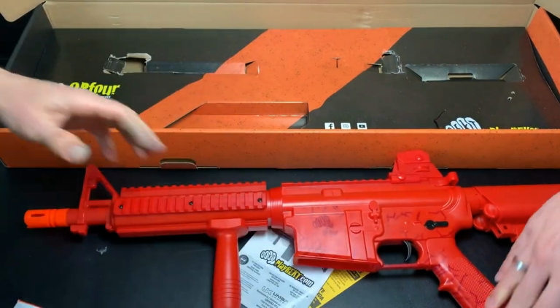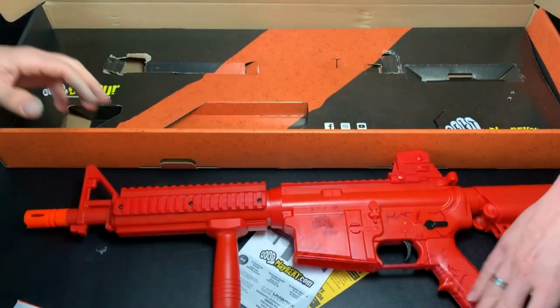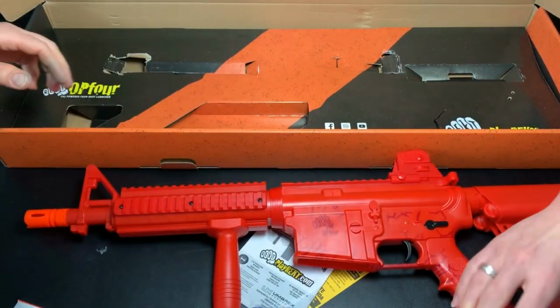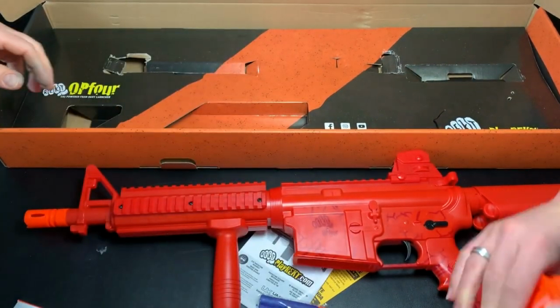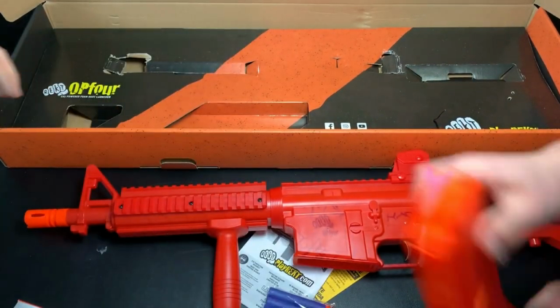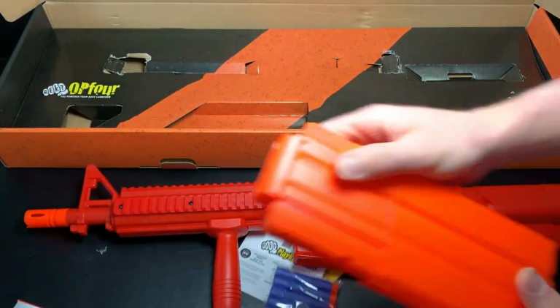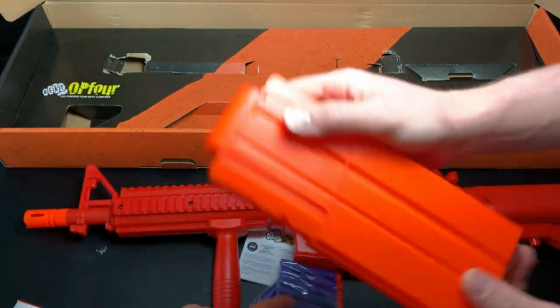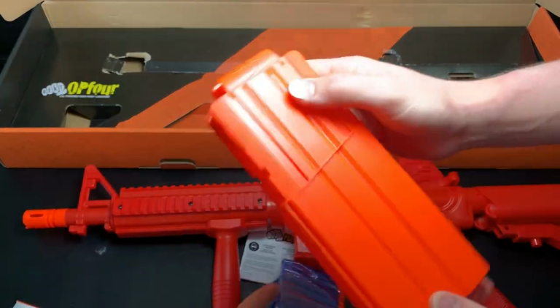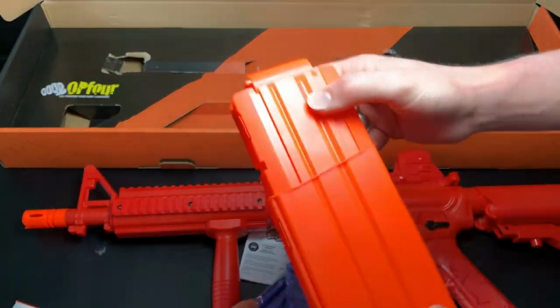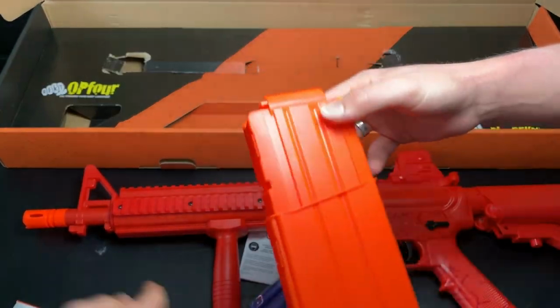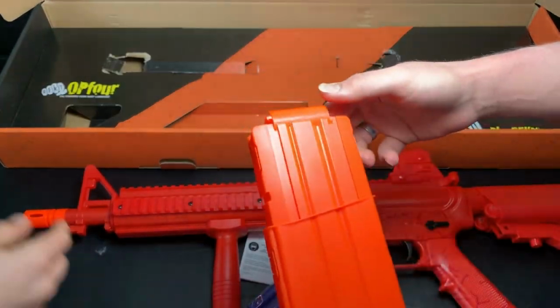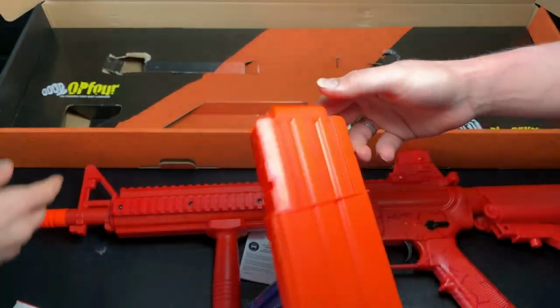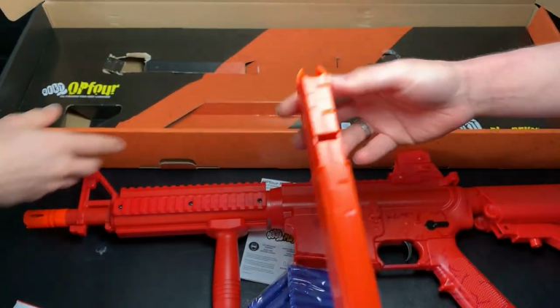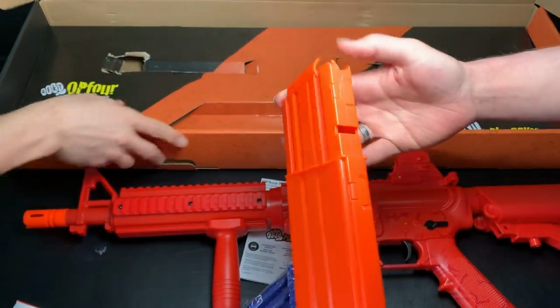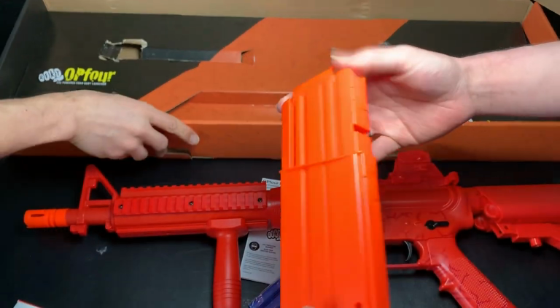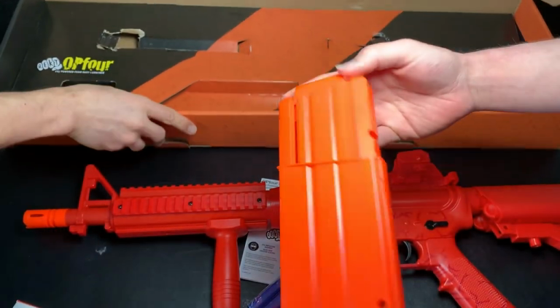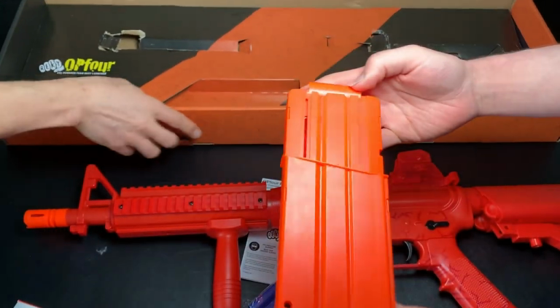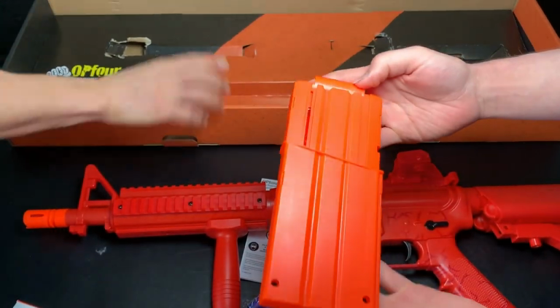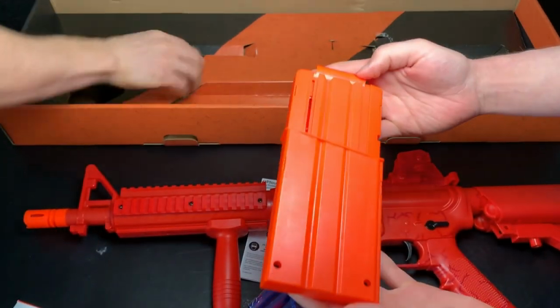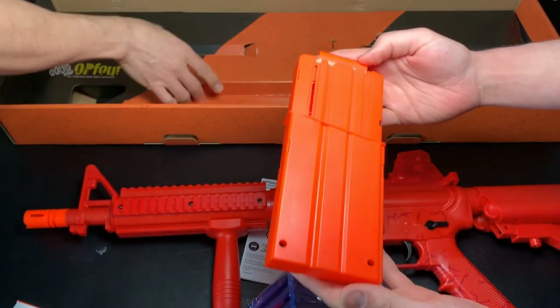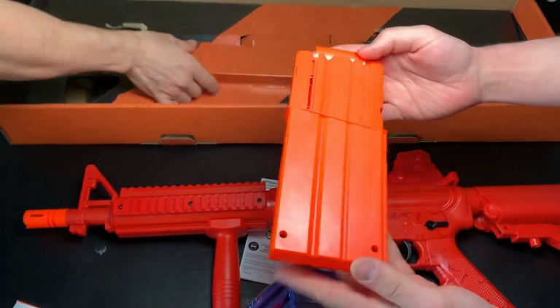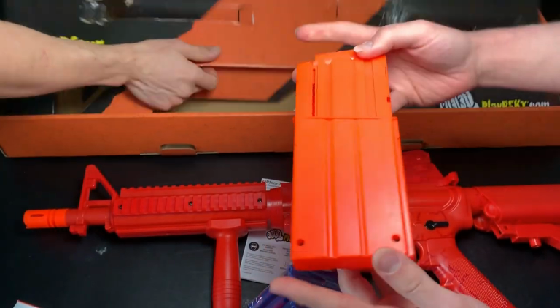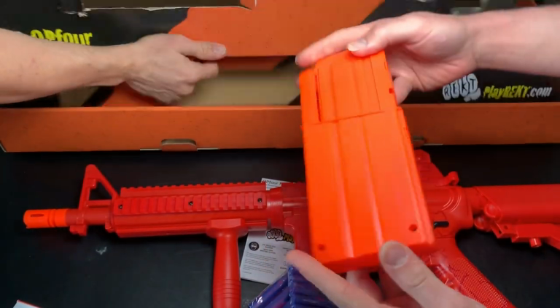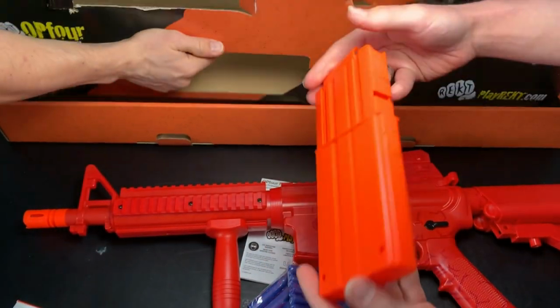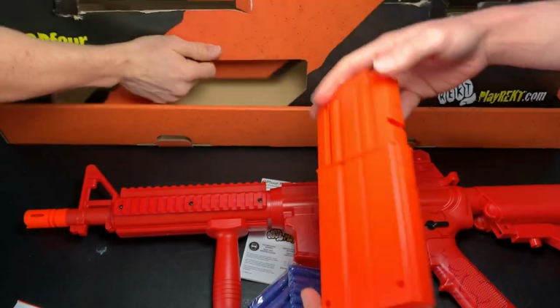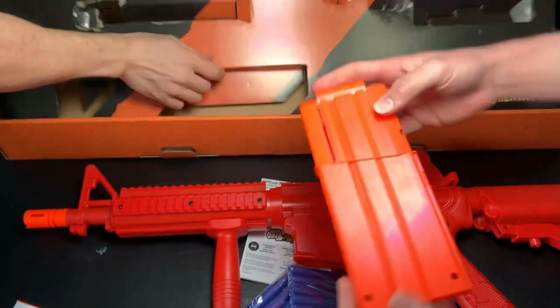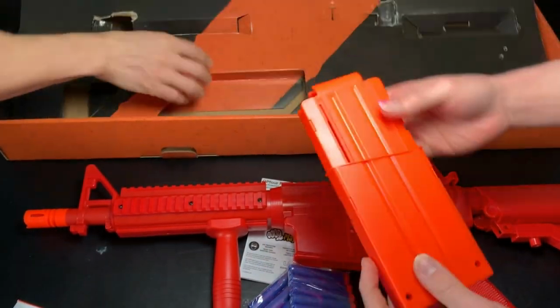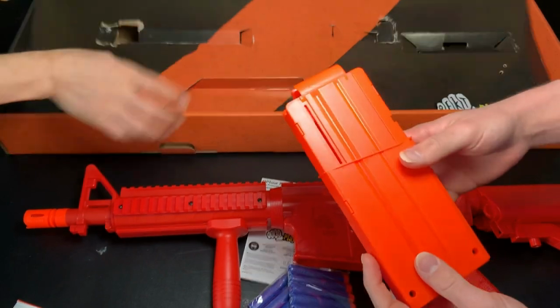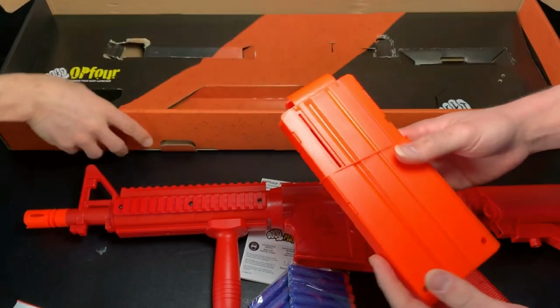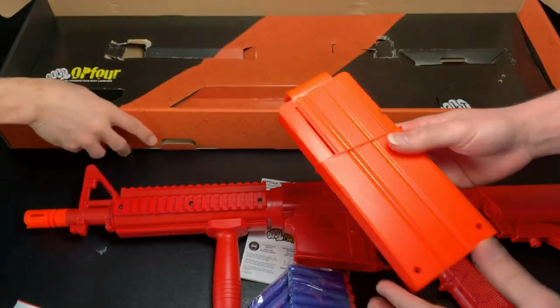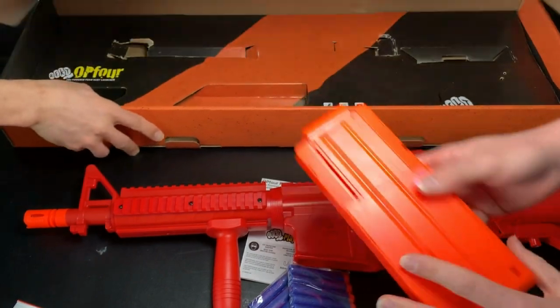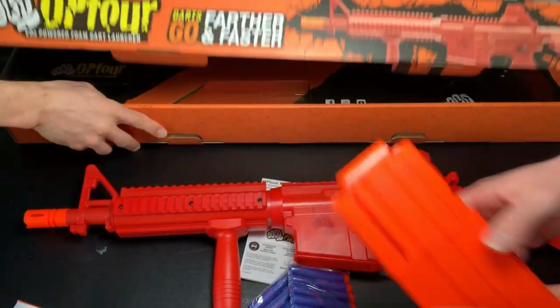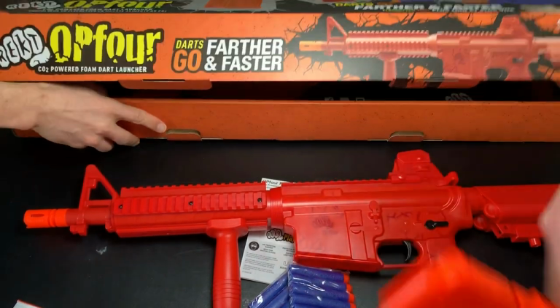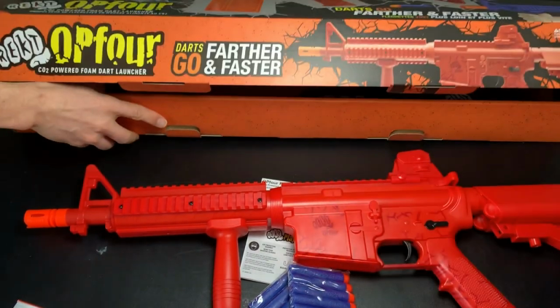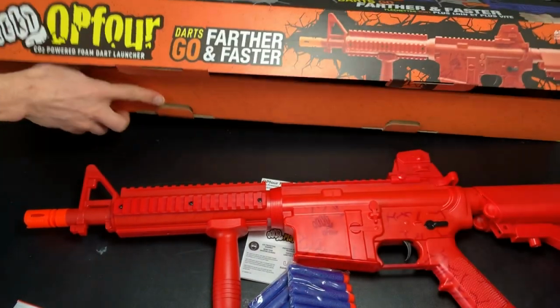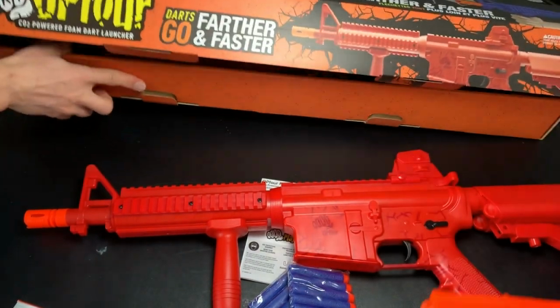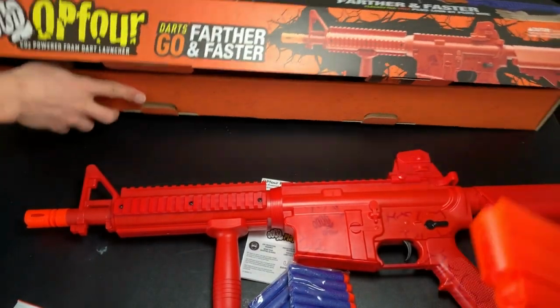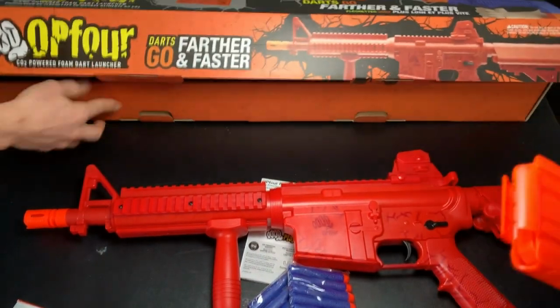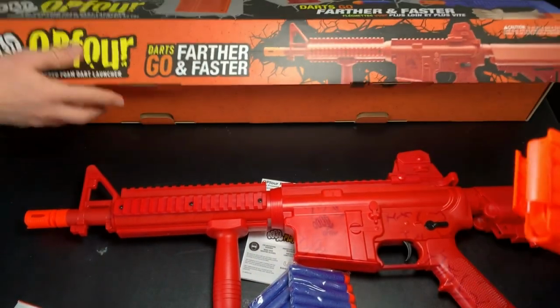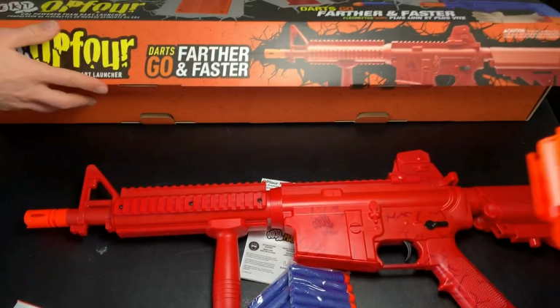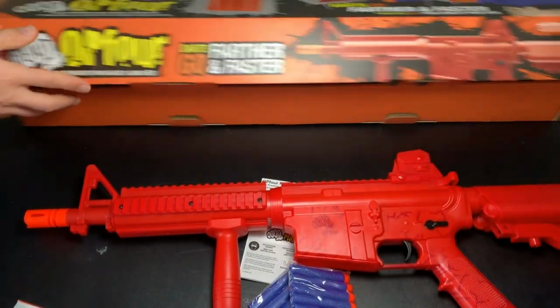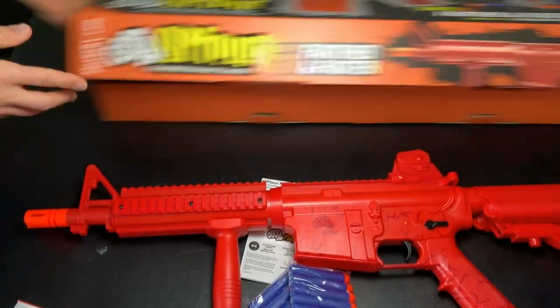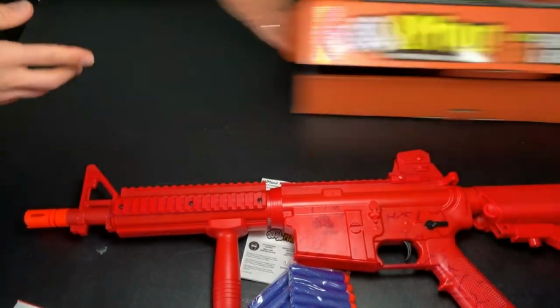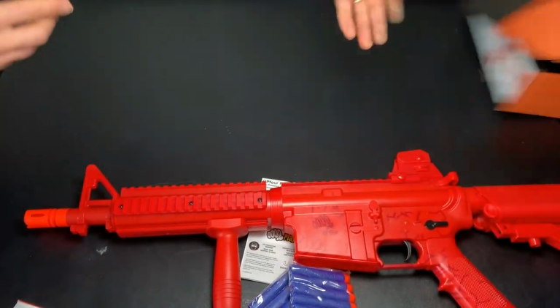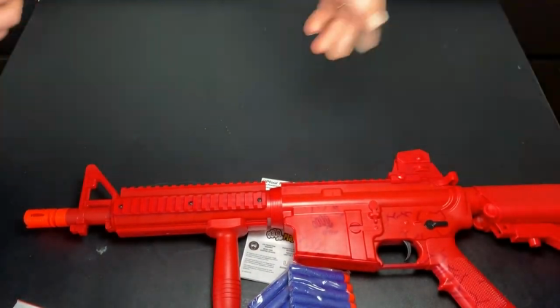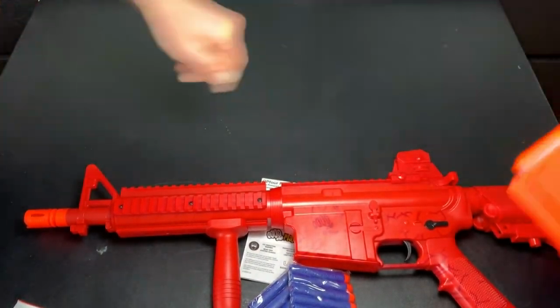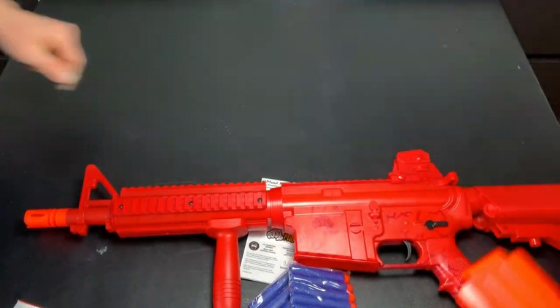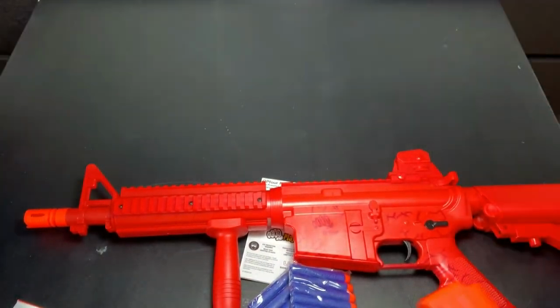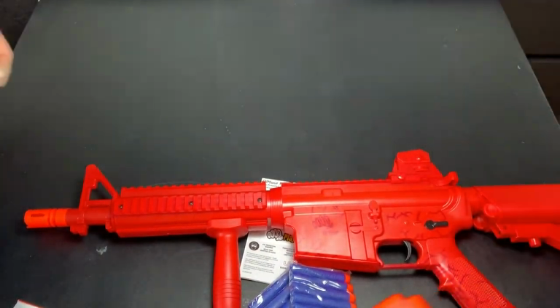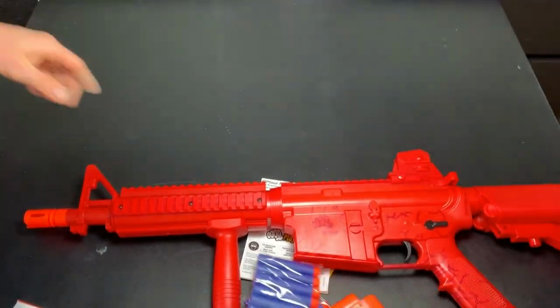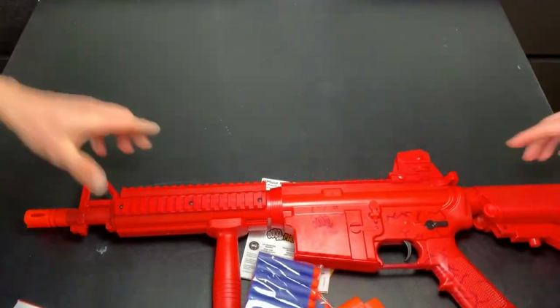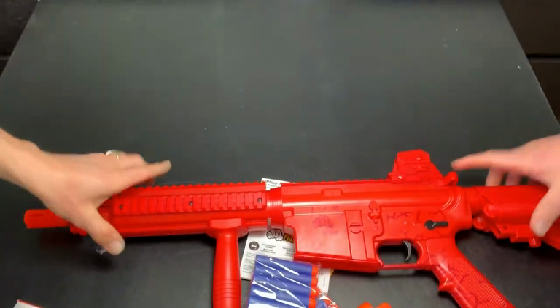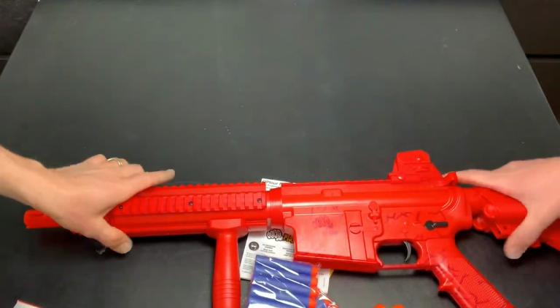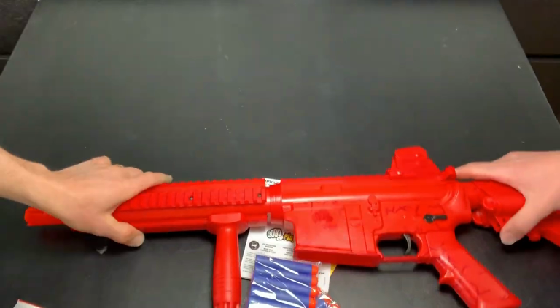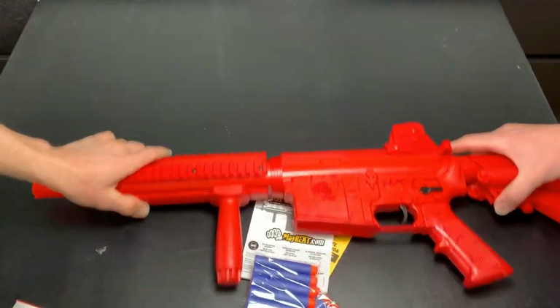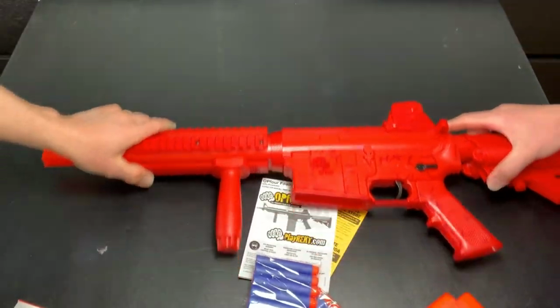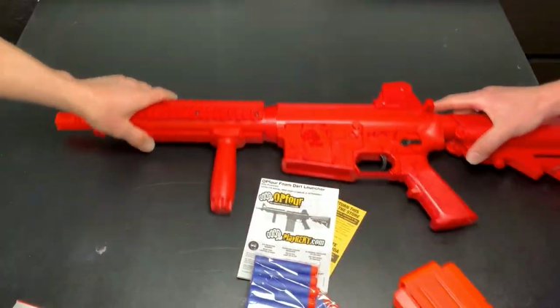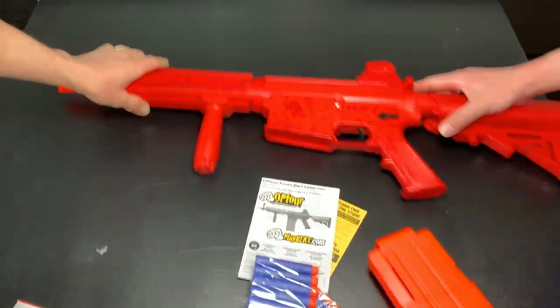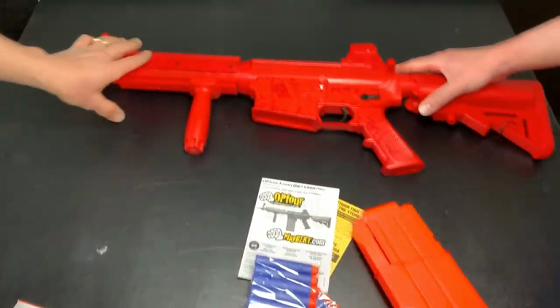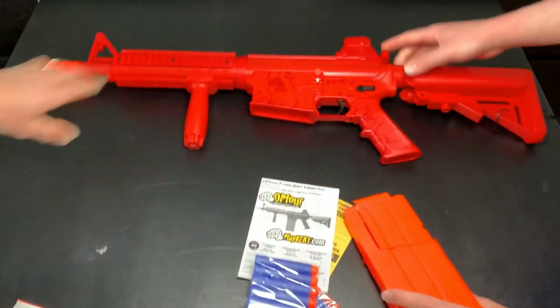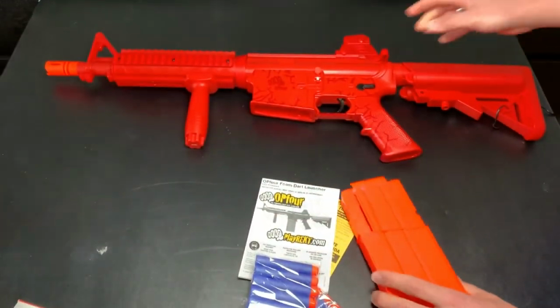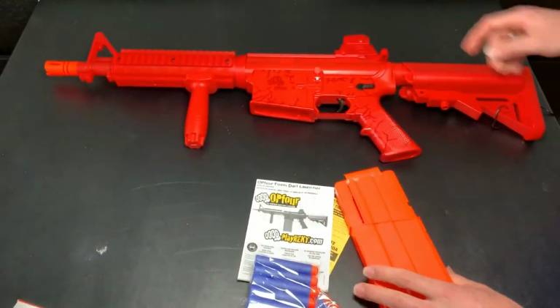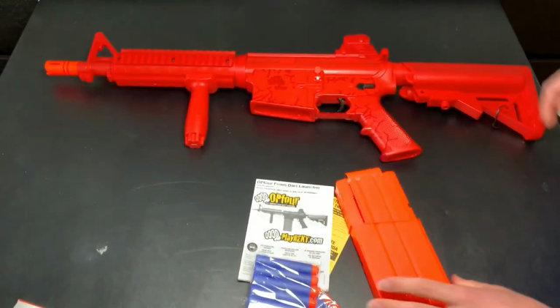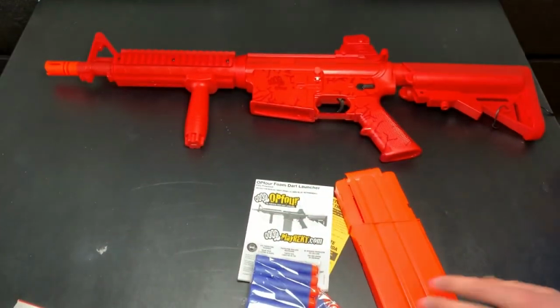So this is a 12-round magazine here — or 'clipazine,' however you want to call it. We'll keep it accurate: mag.